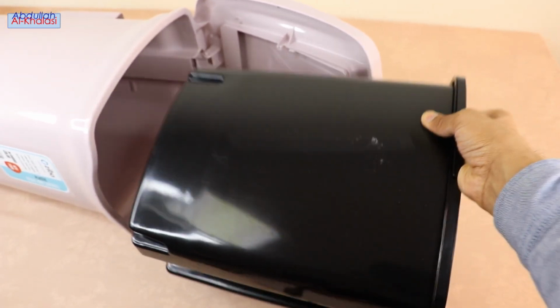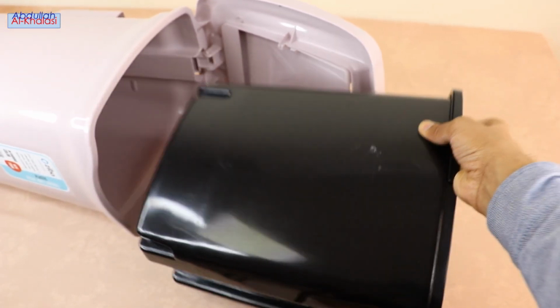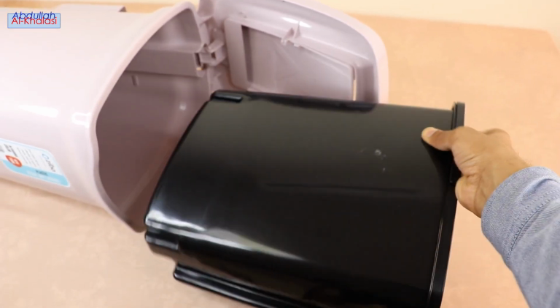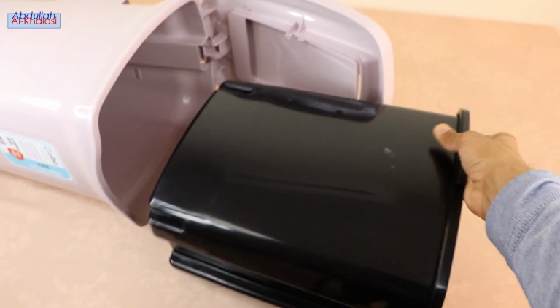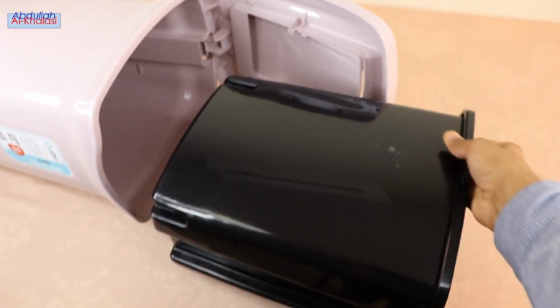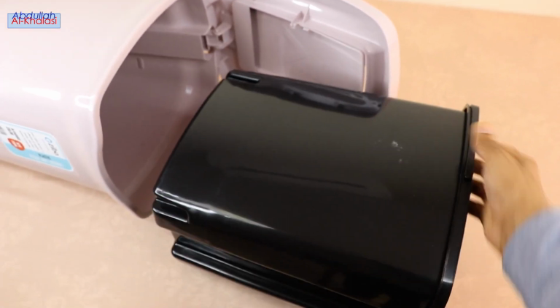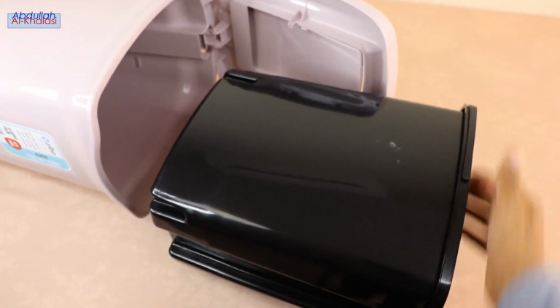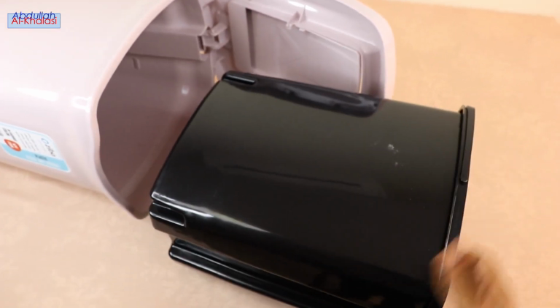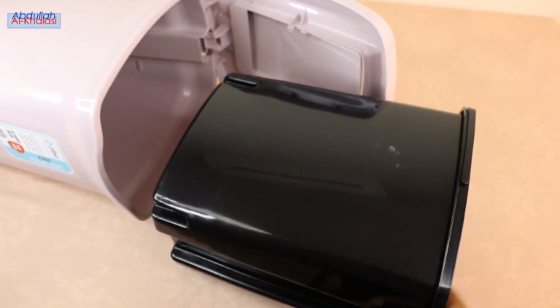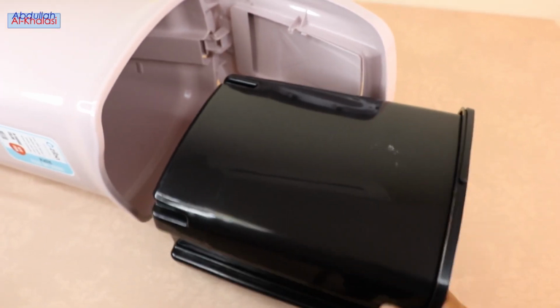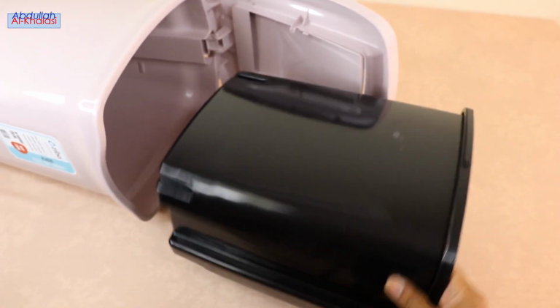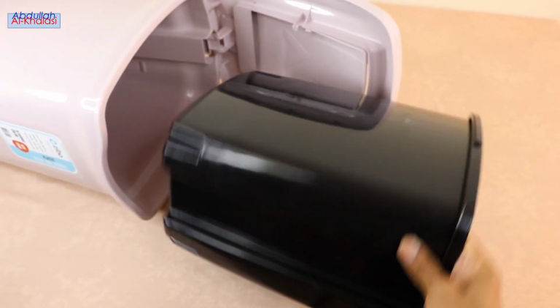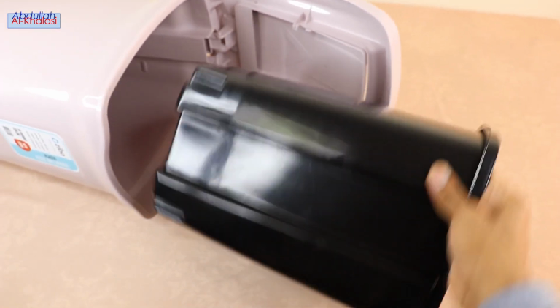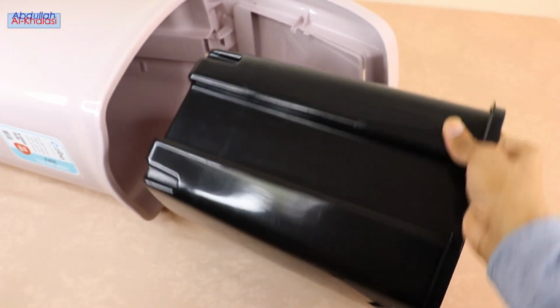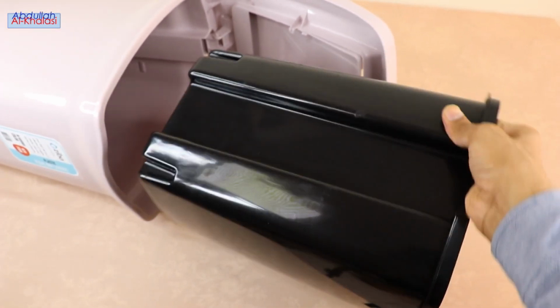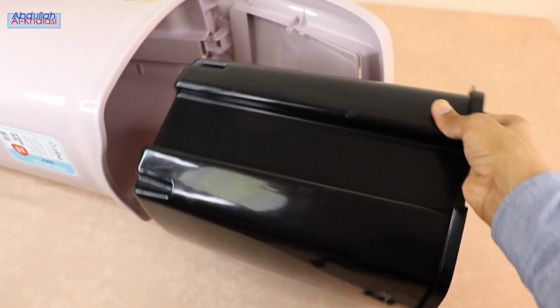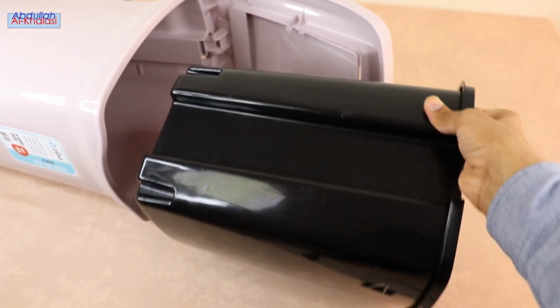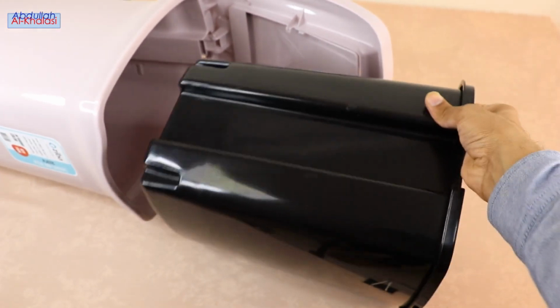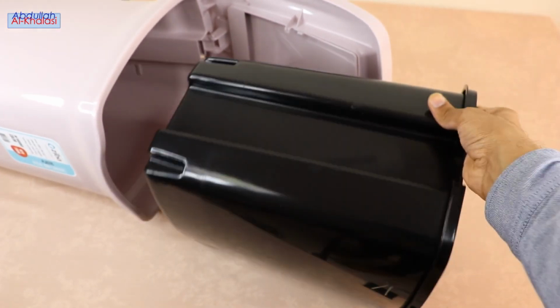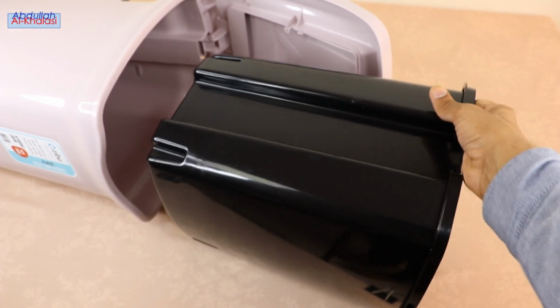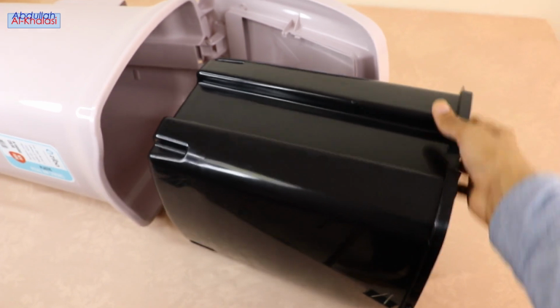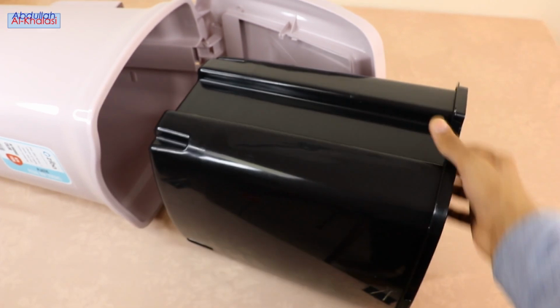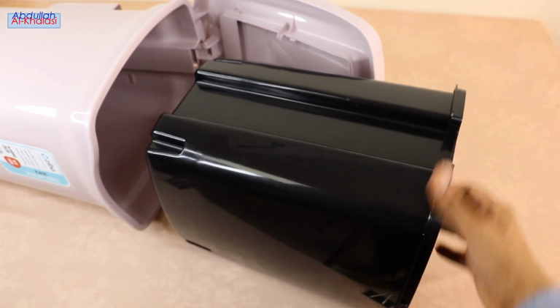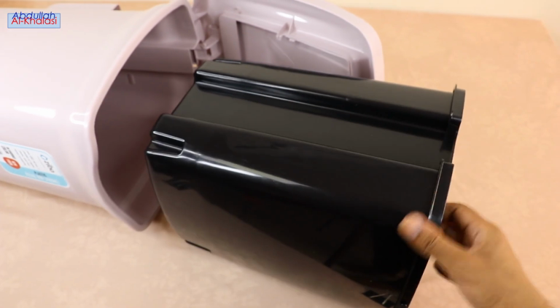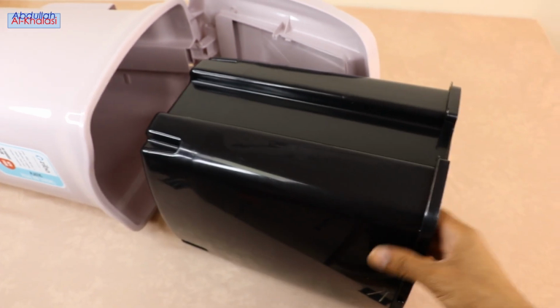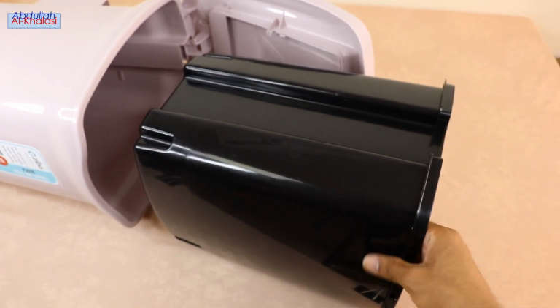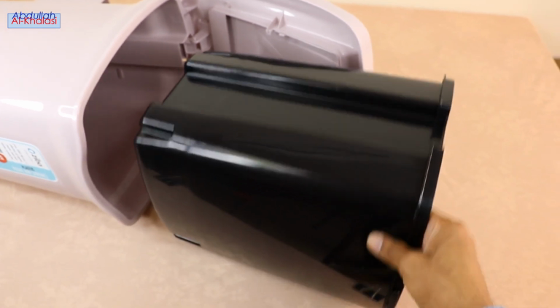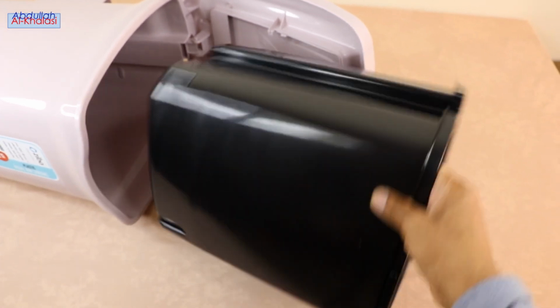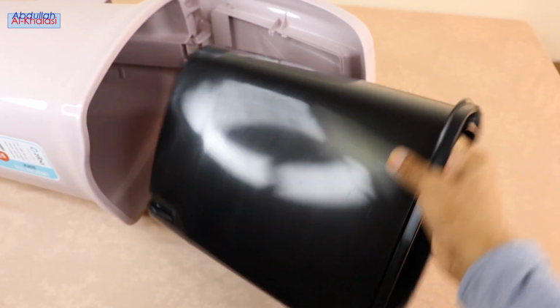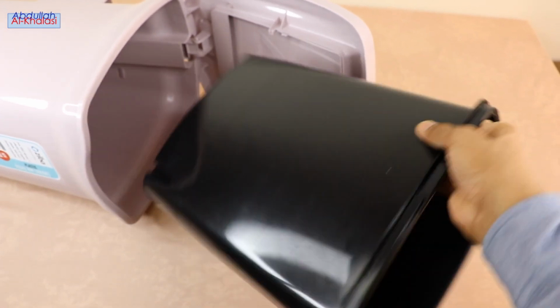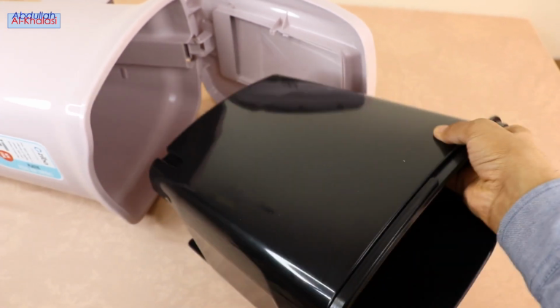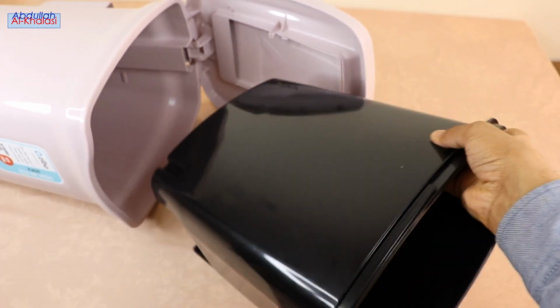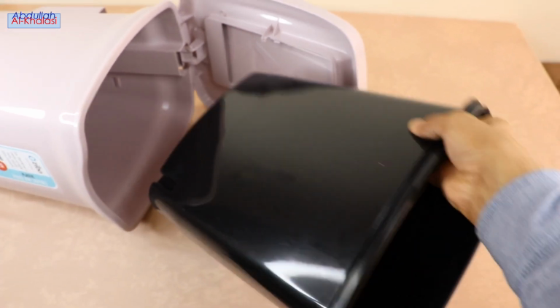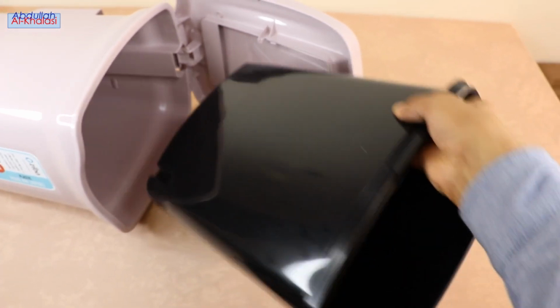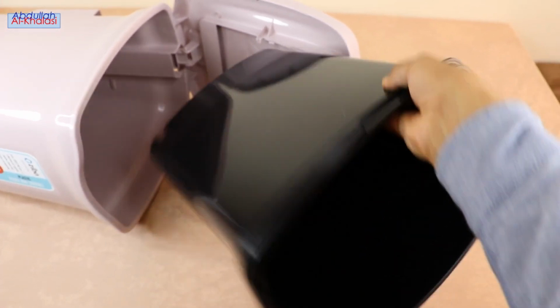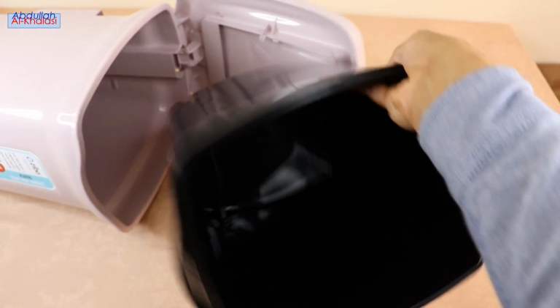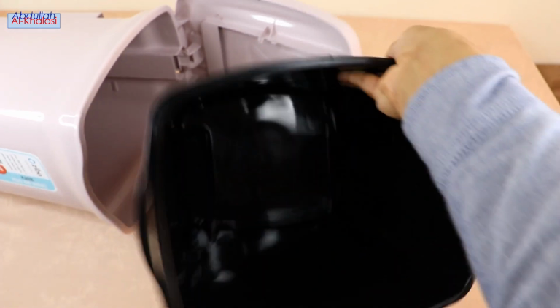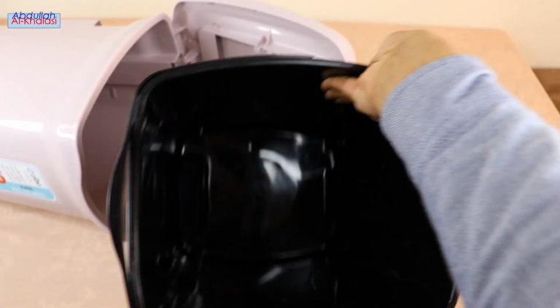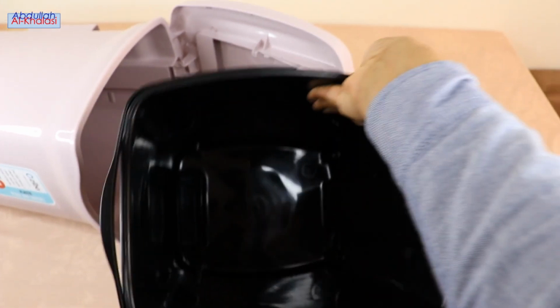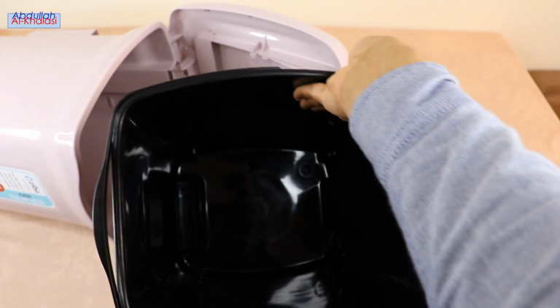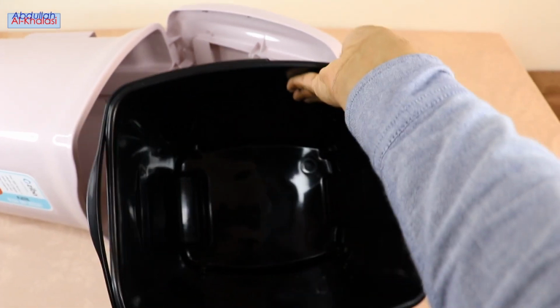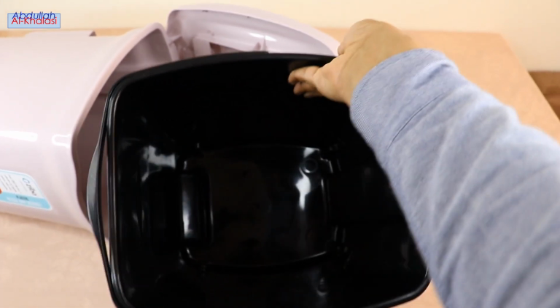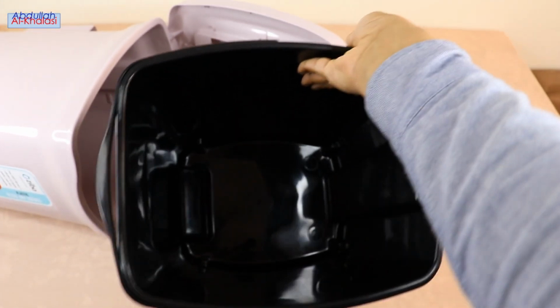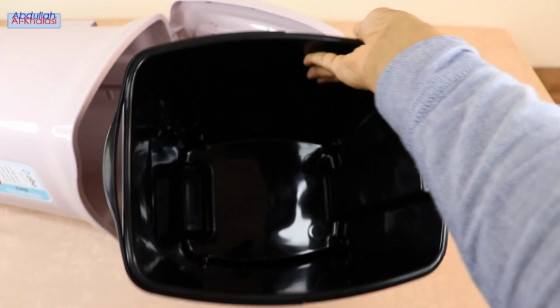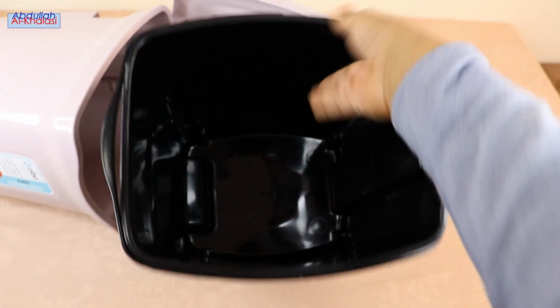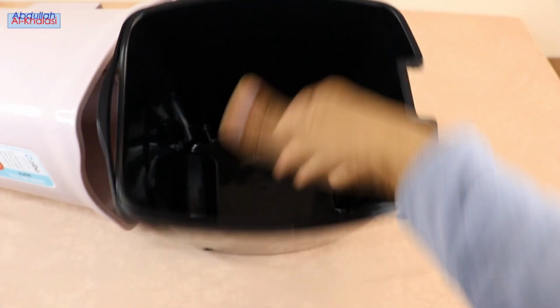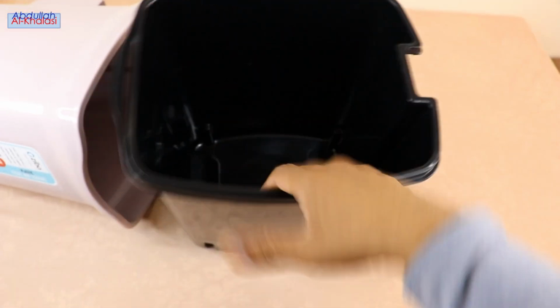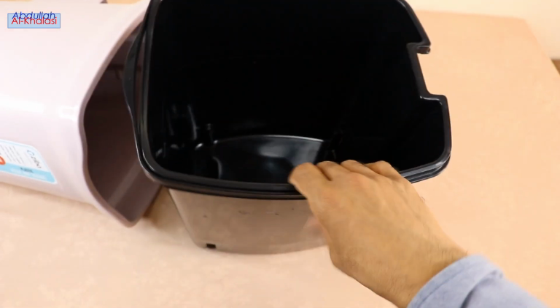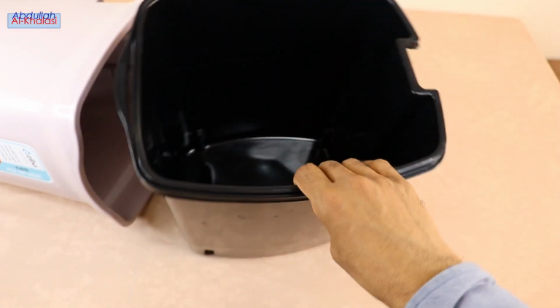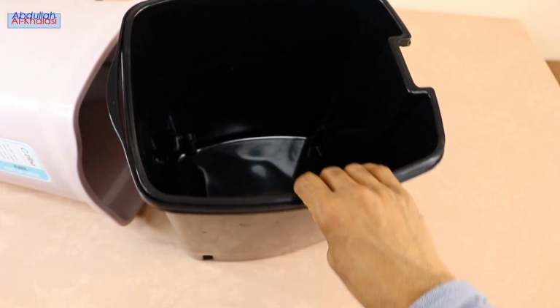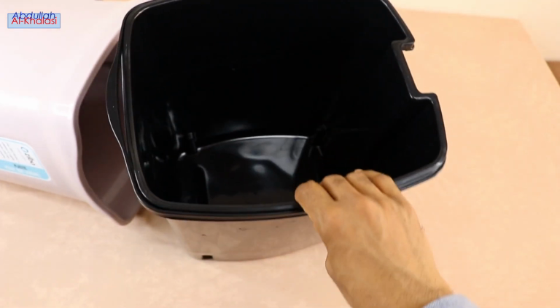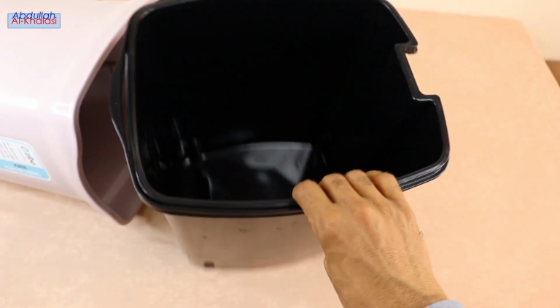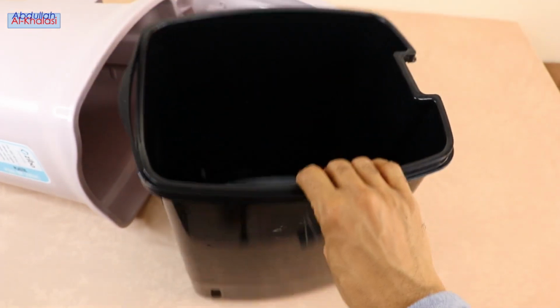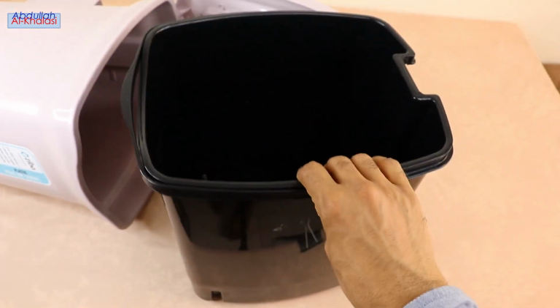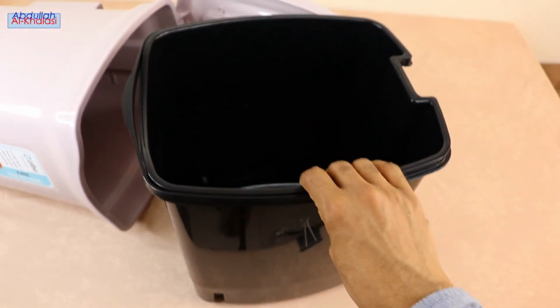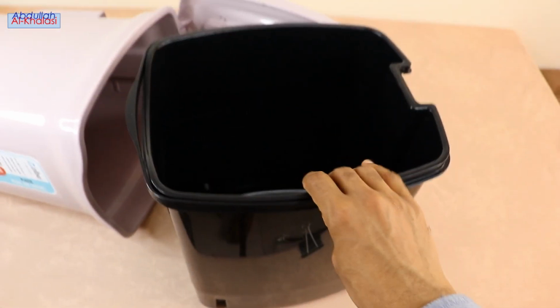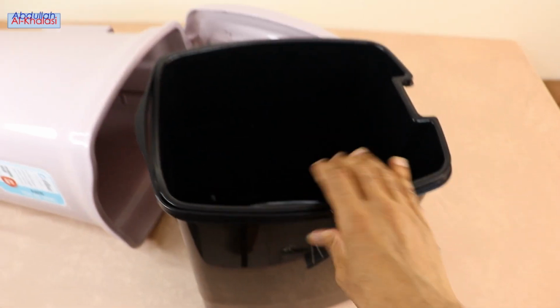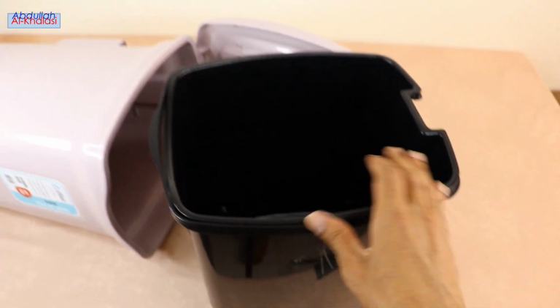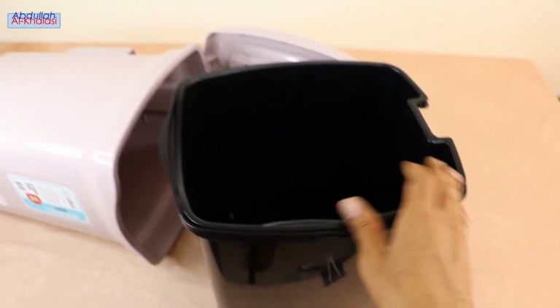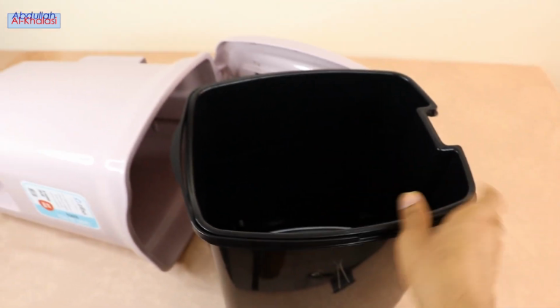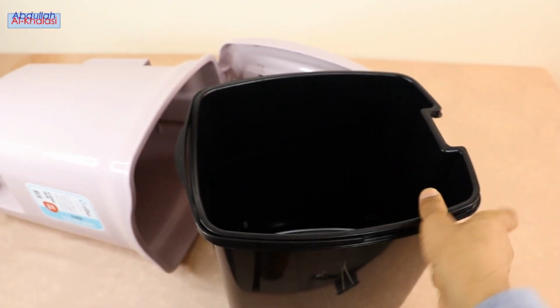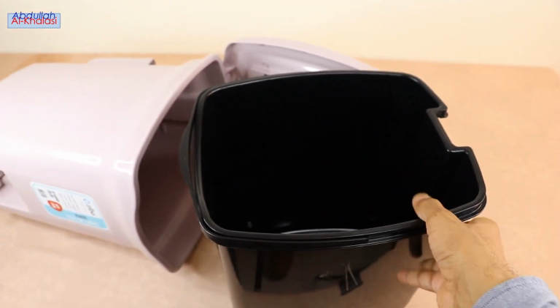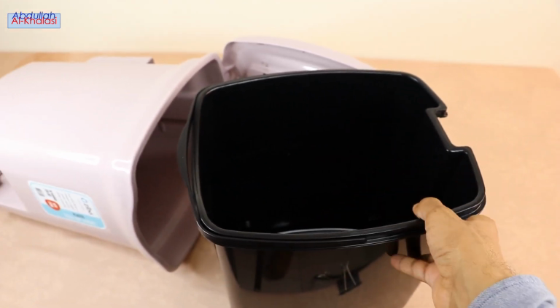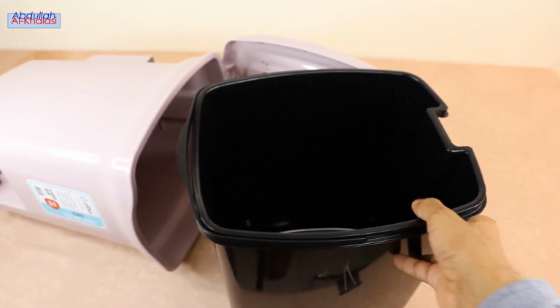You can use the pedal to open the lid, or you can use the small door for easy throwing of garbage.